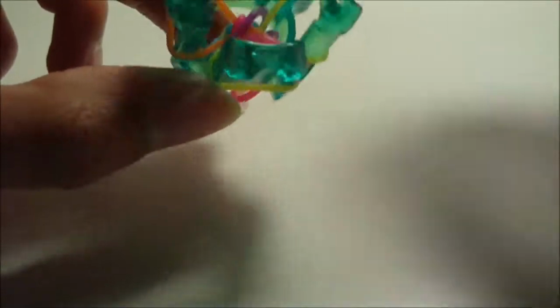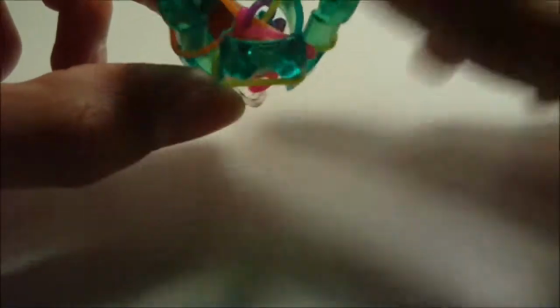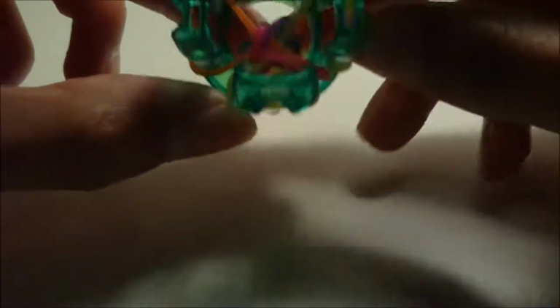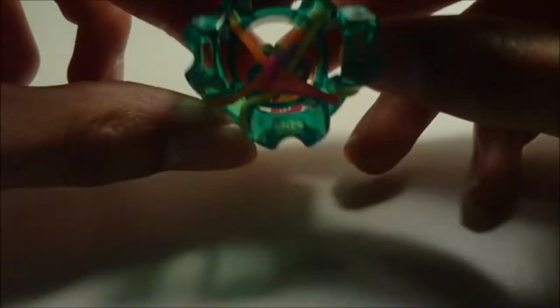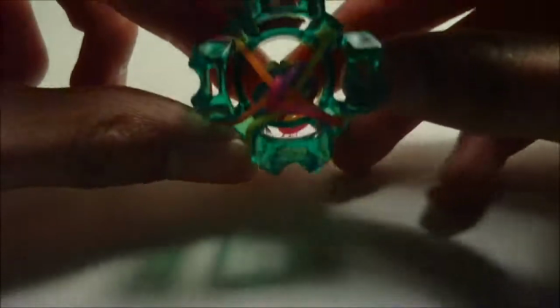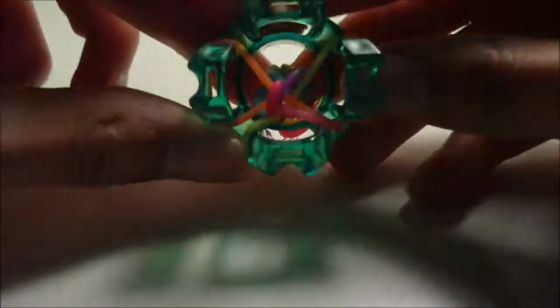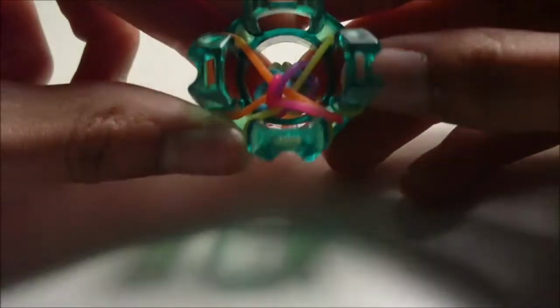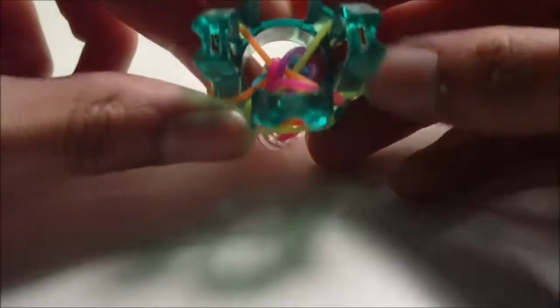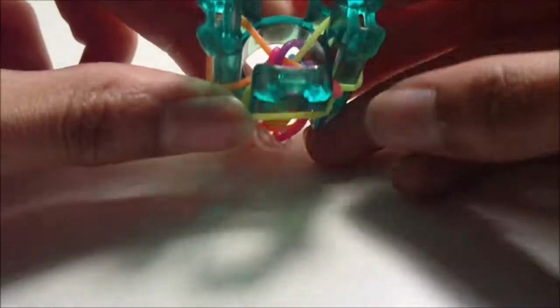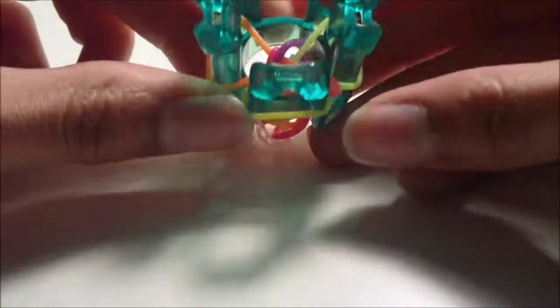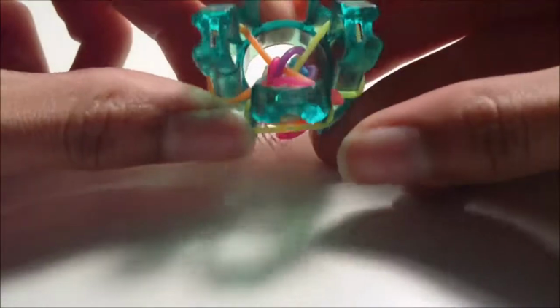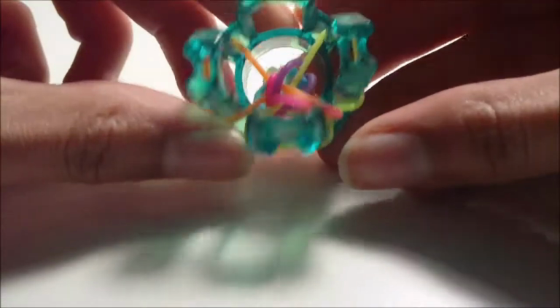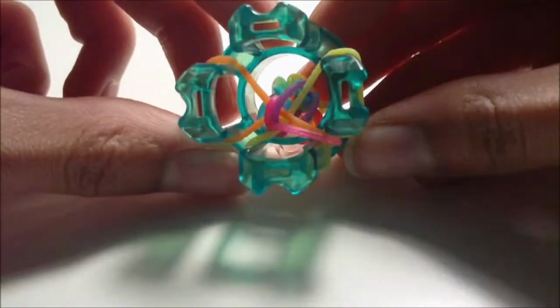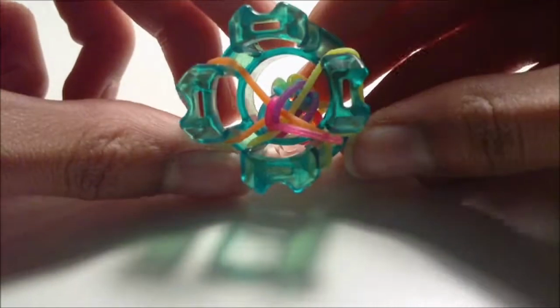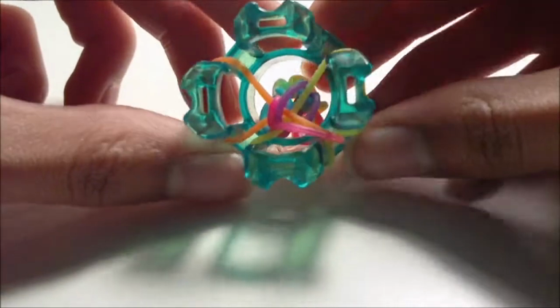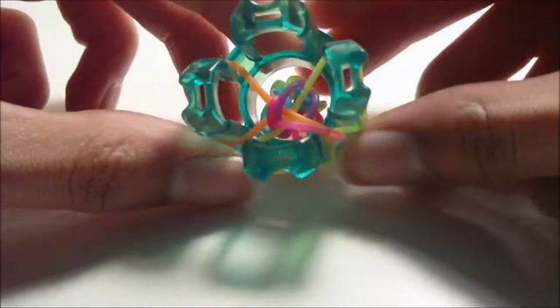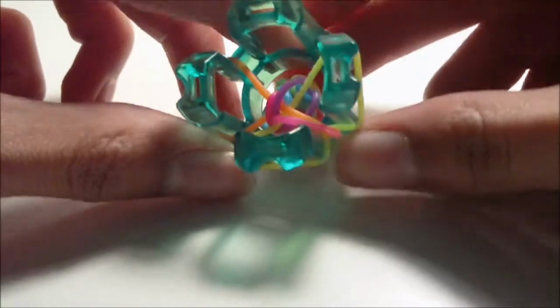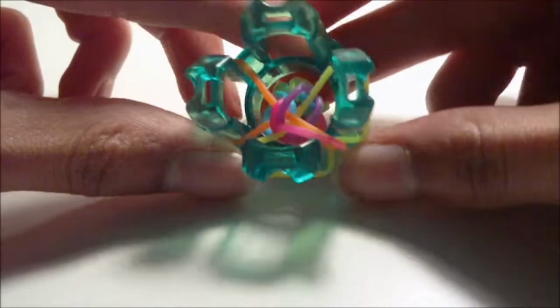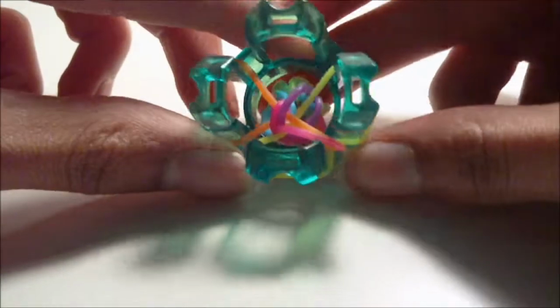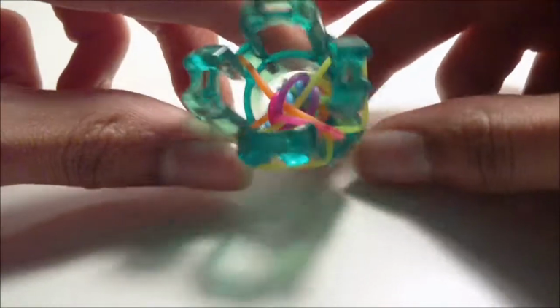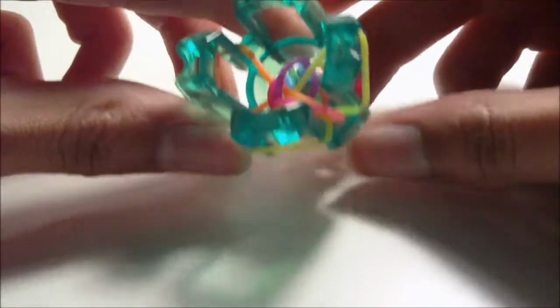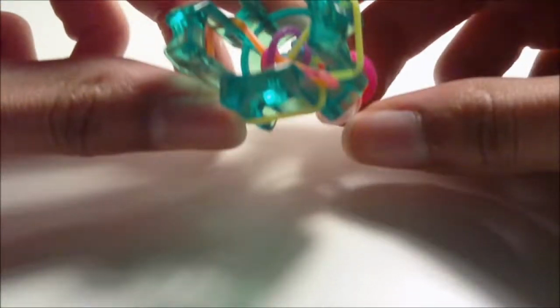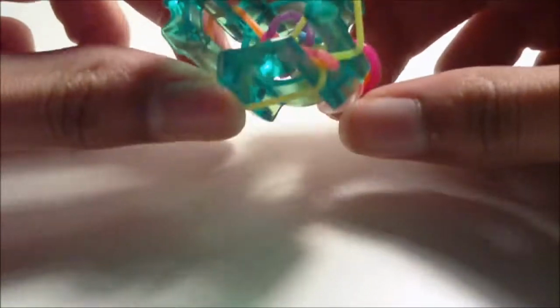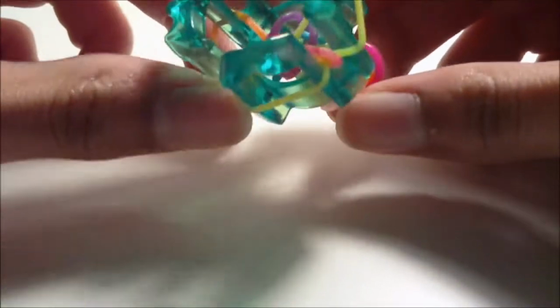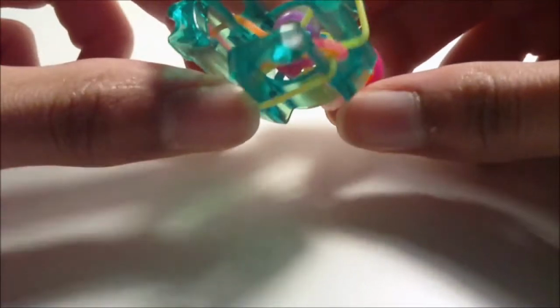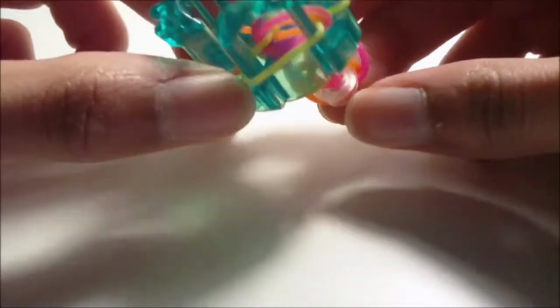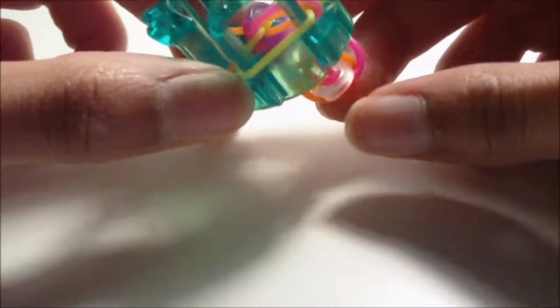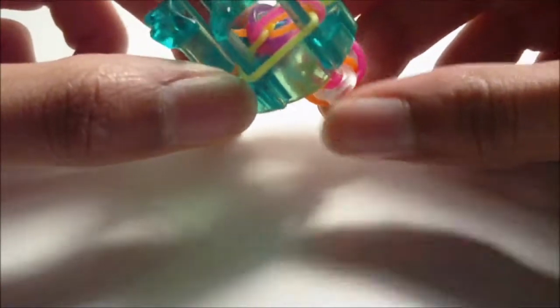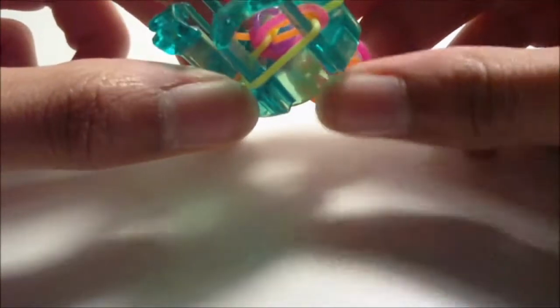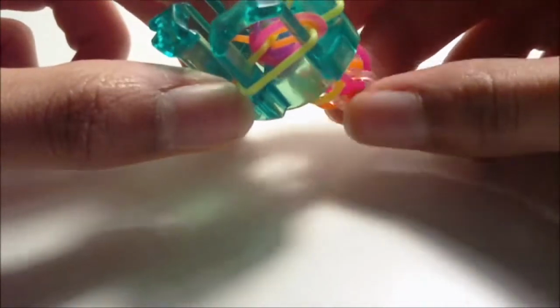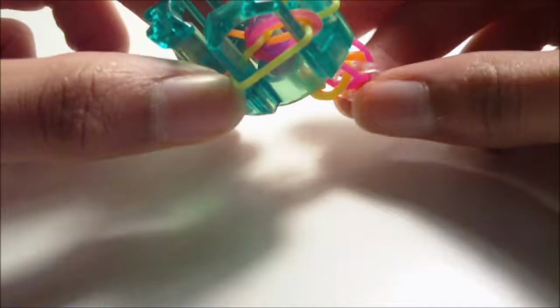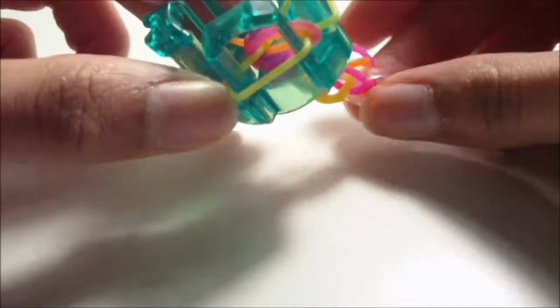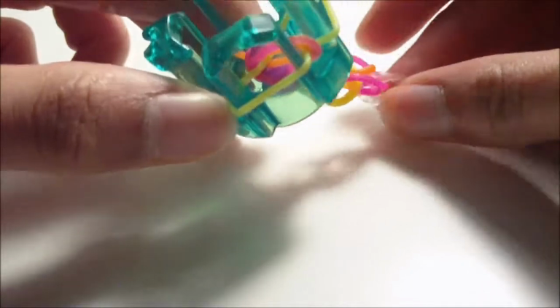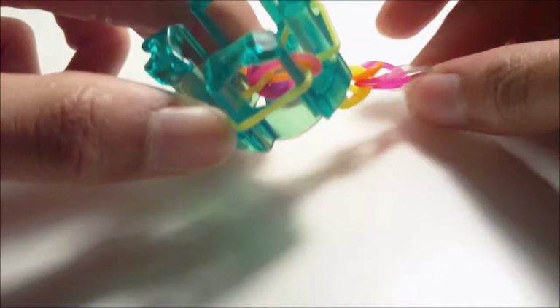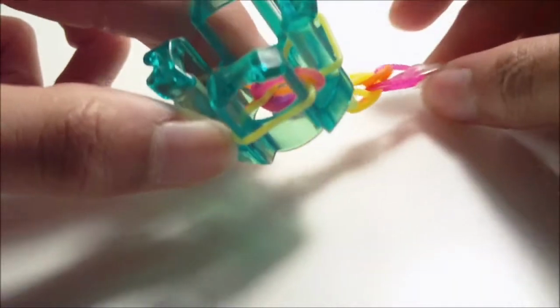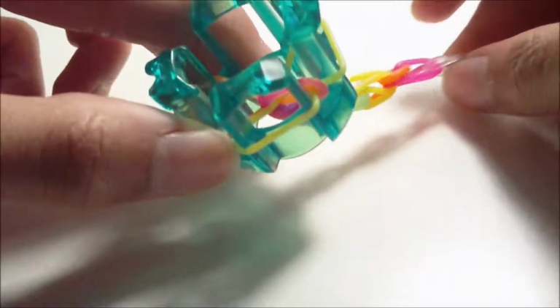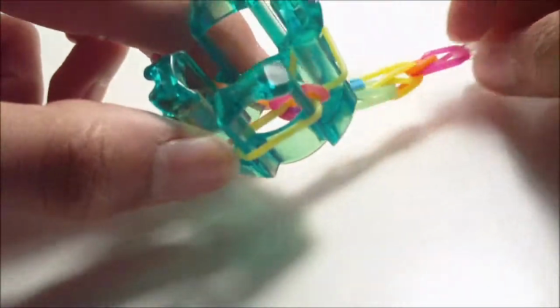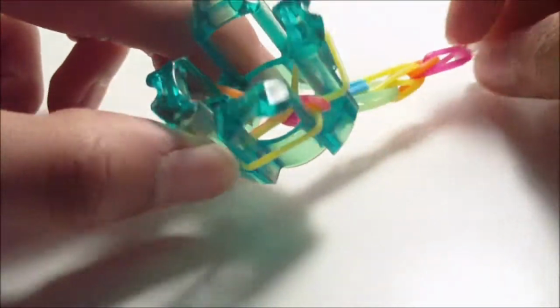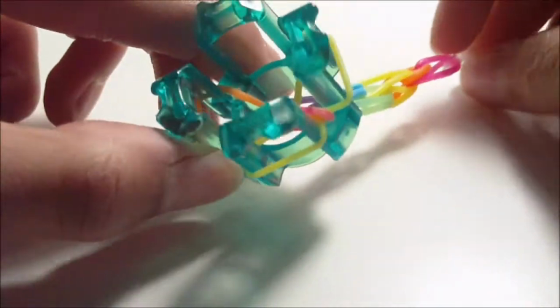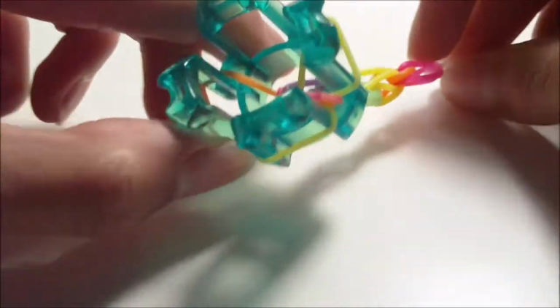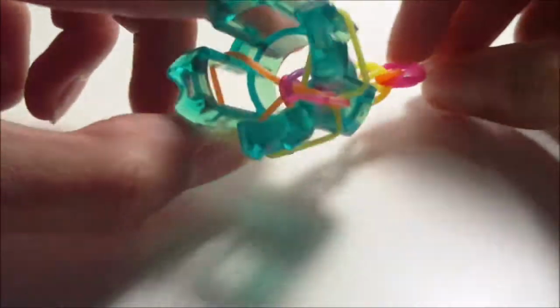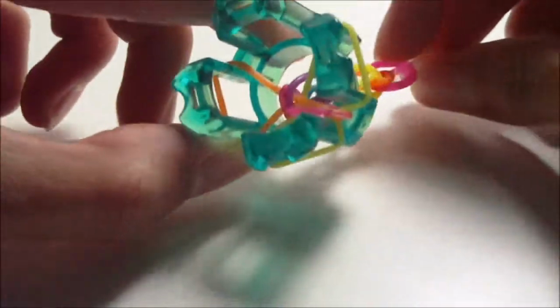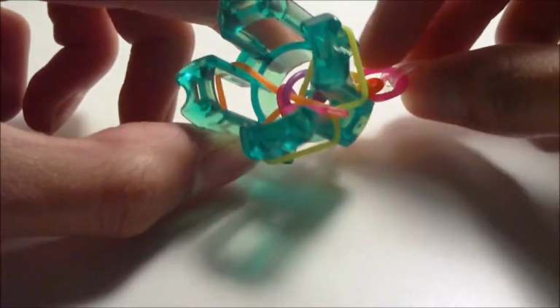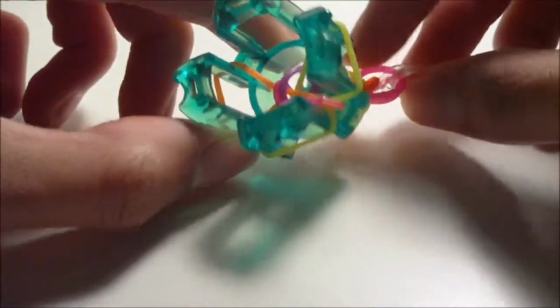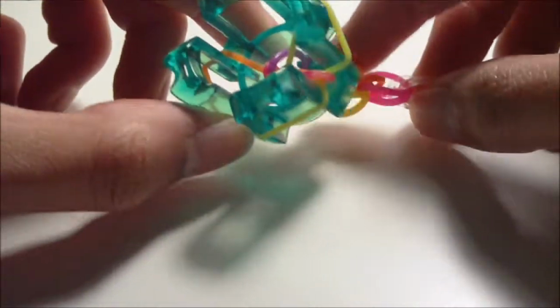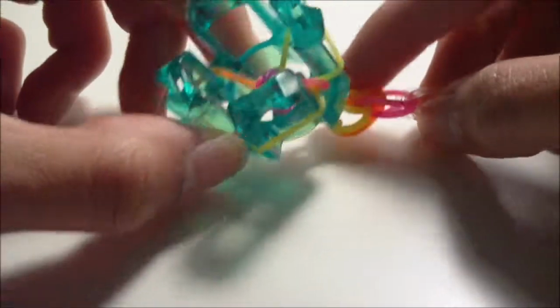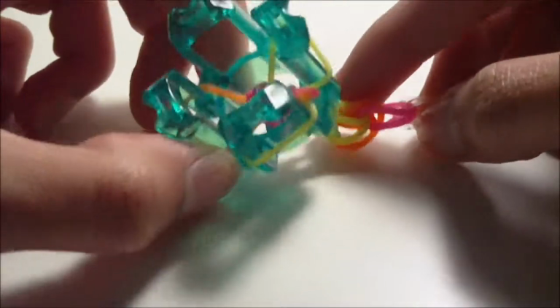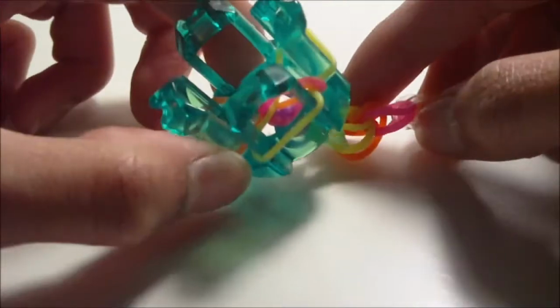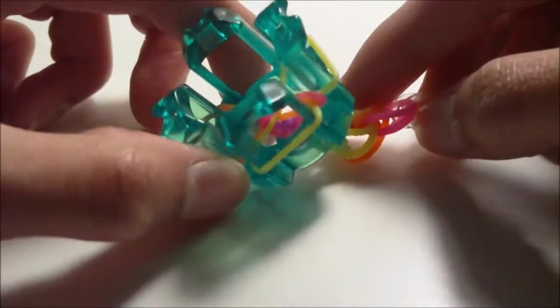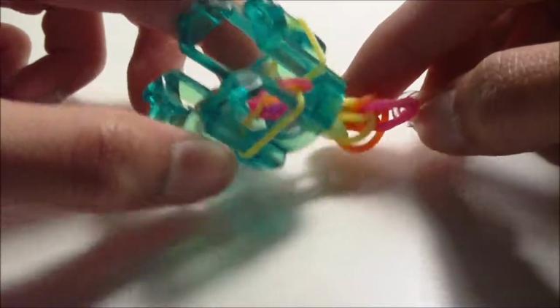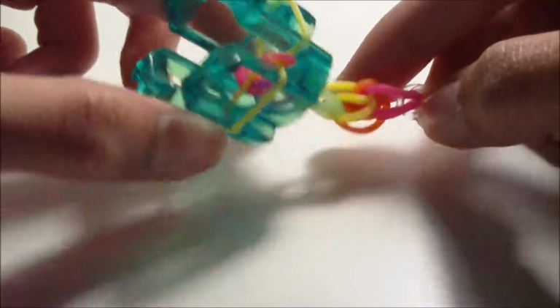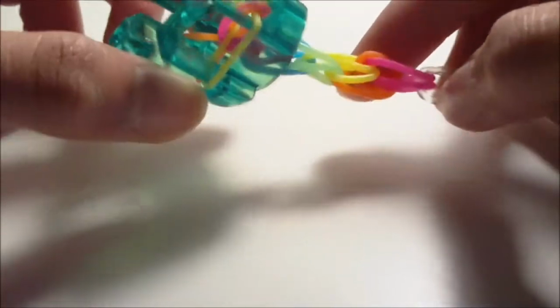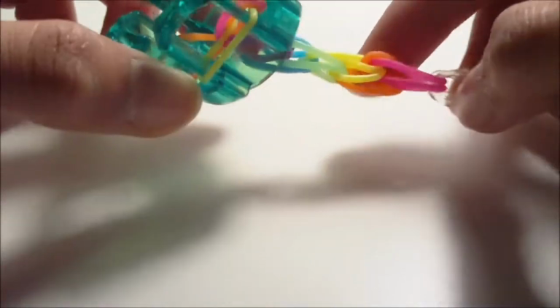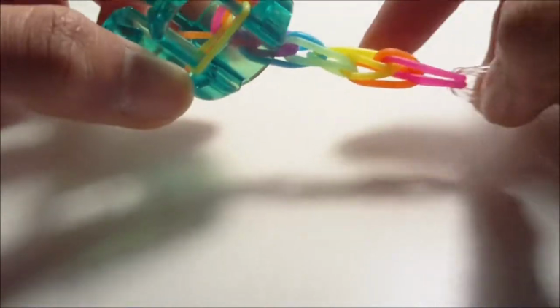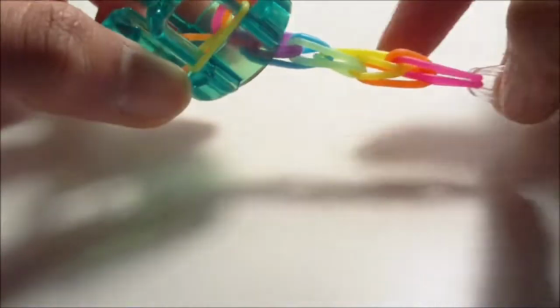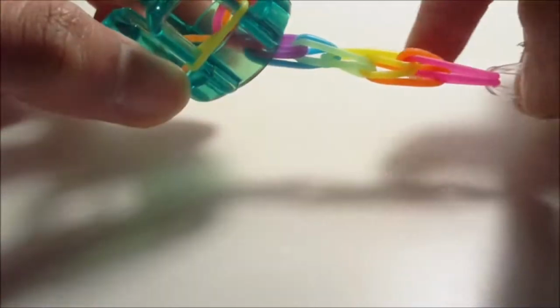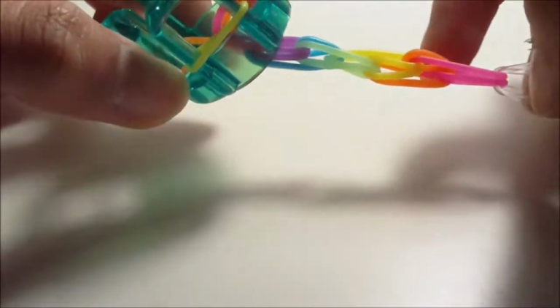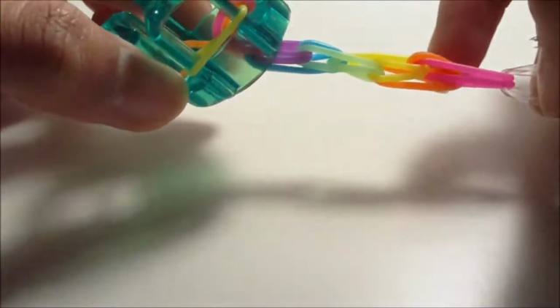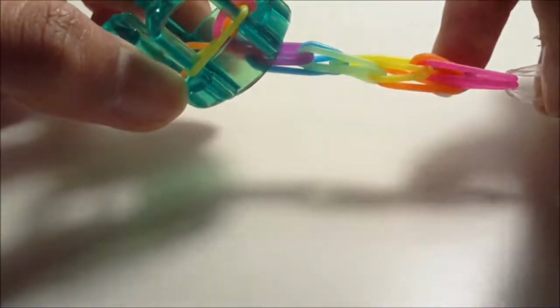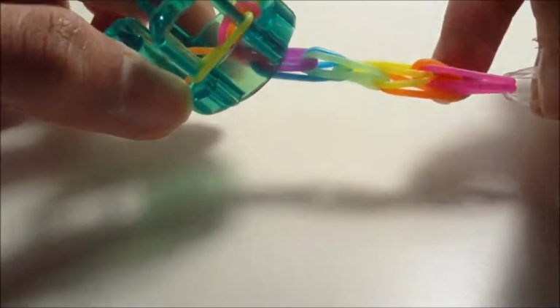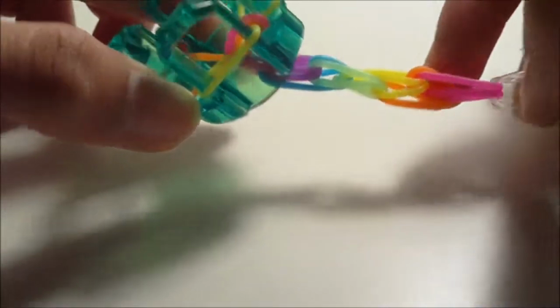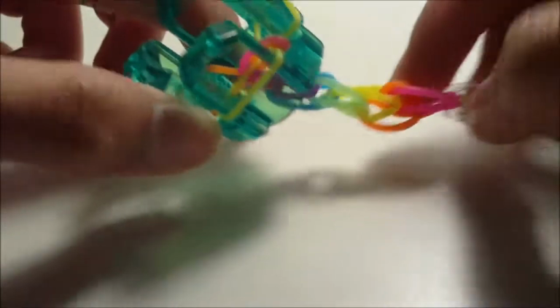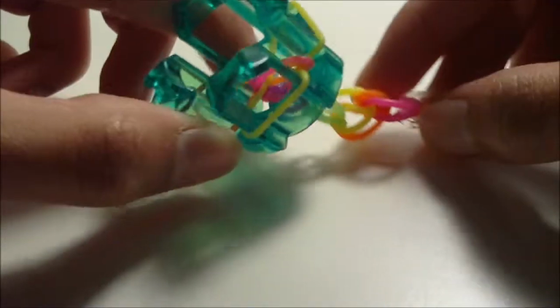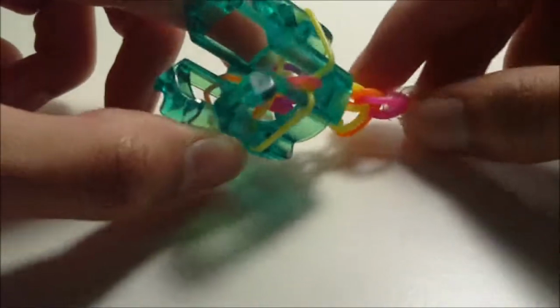I'm going to go ahead and cut the video here - I'm not going to fast forward myself making the rest of this bracelet because it will take me a little while. Go ahead and use the pause button if you need to.